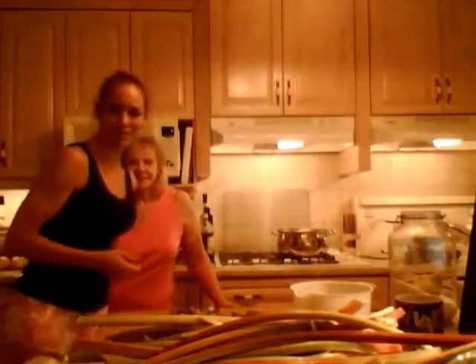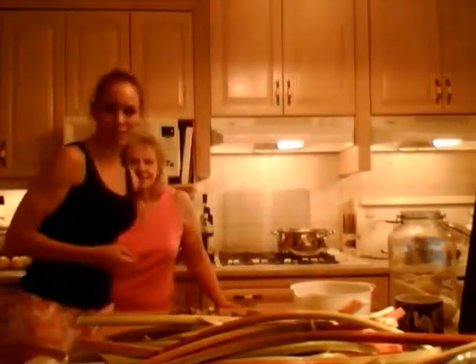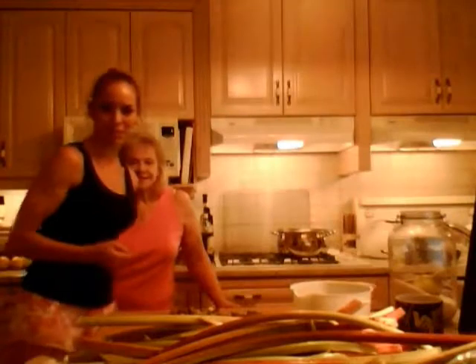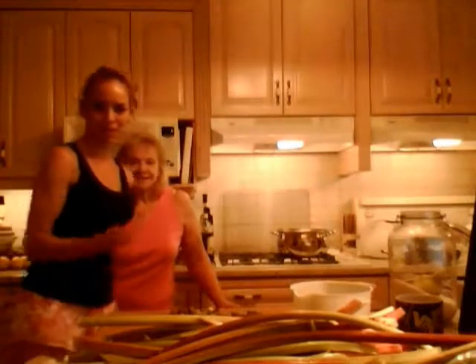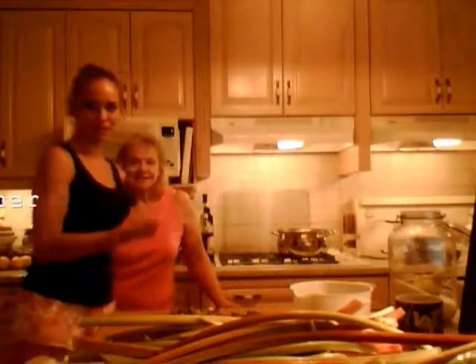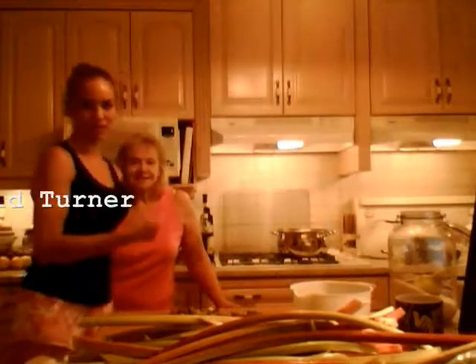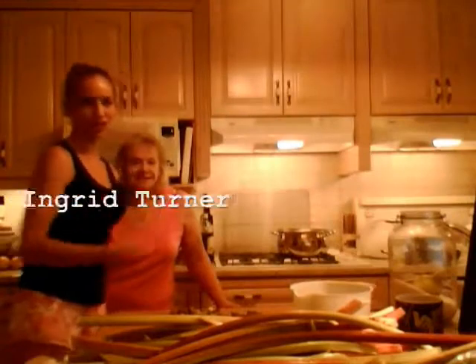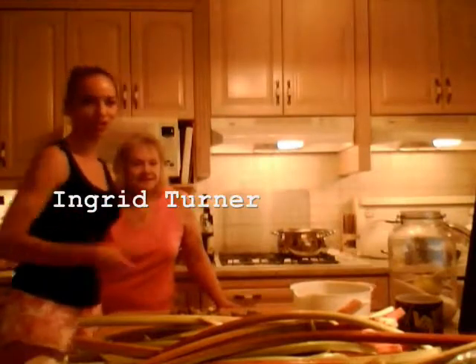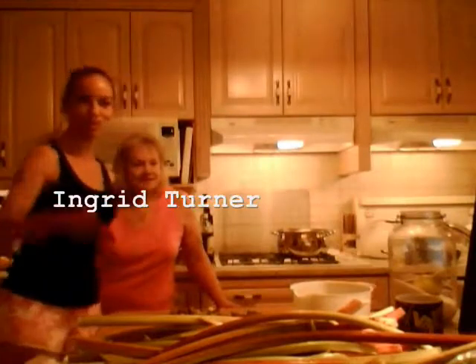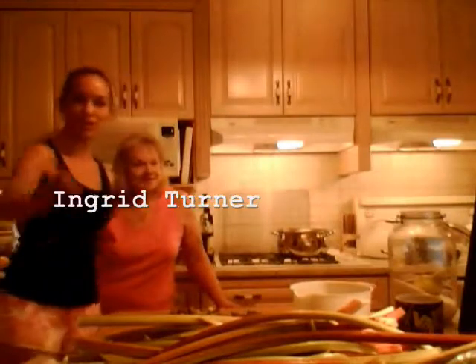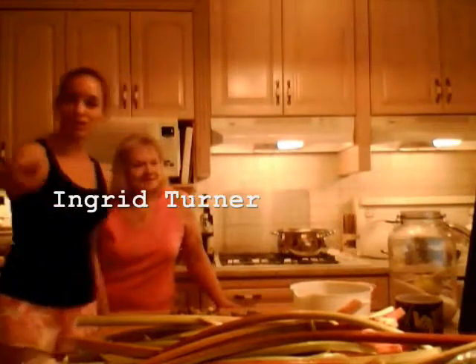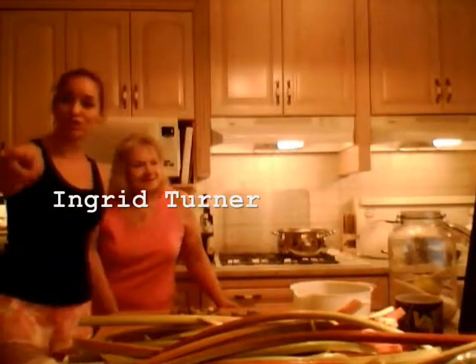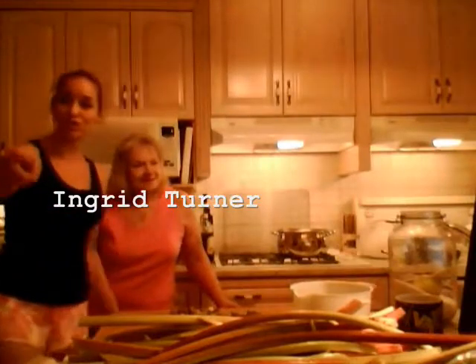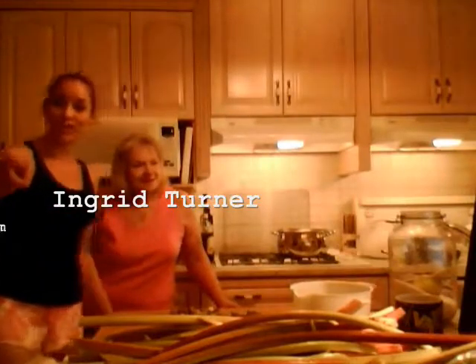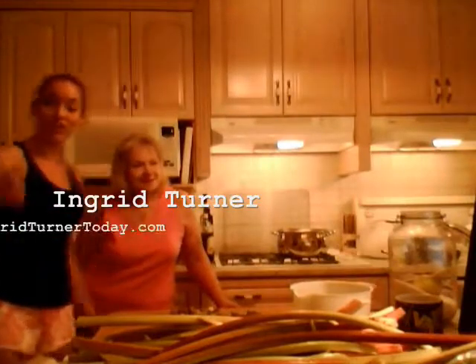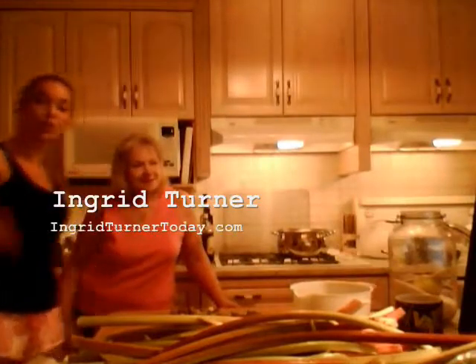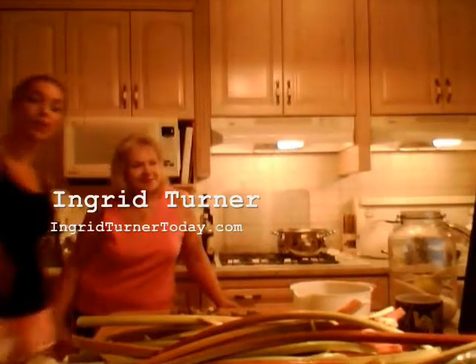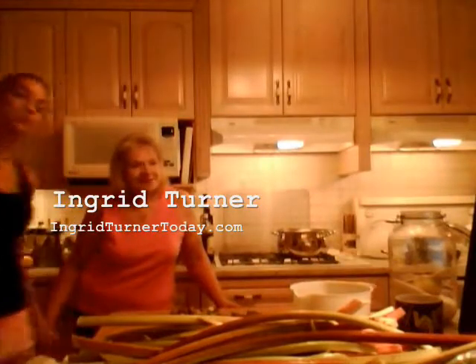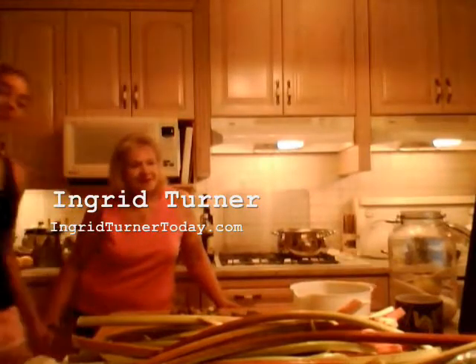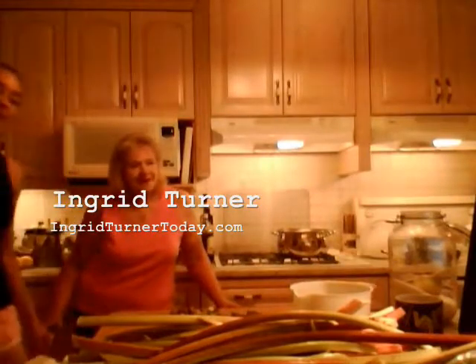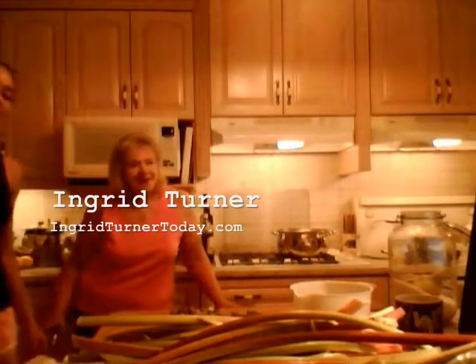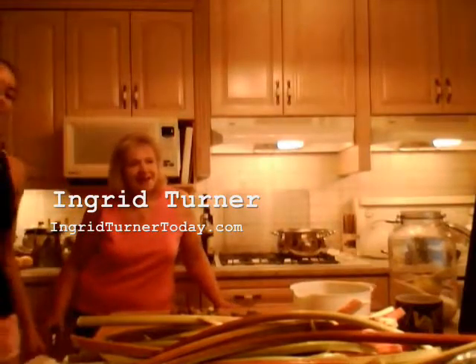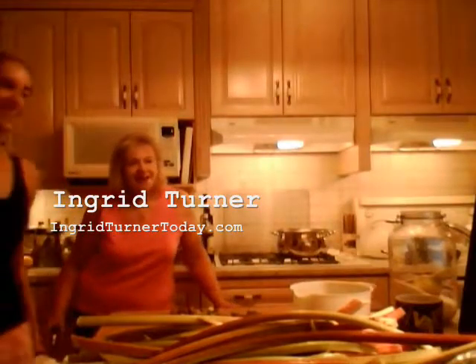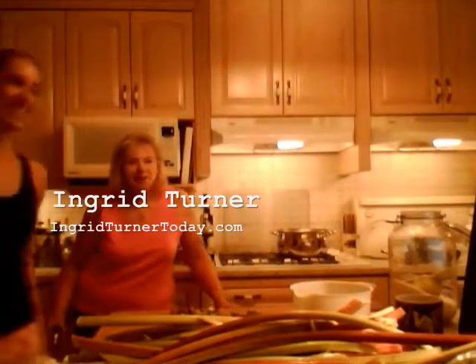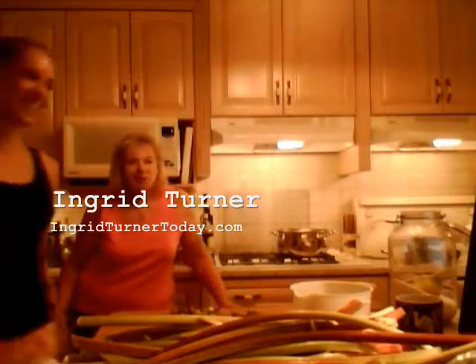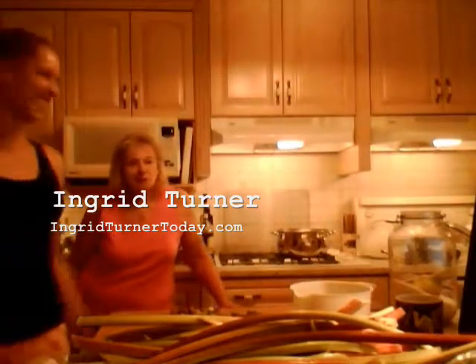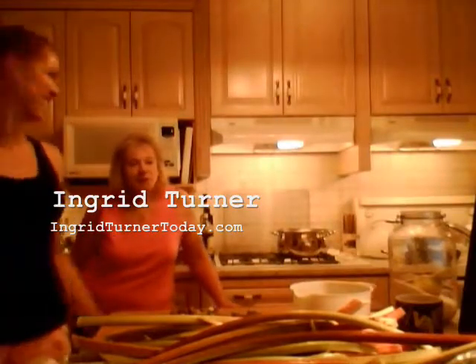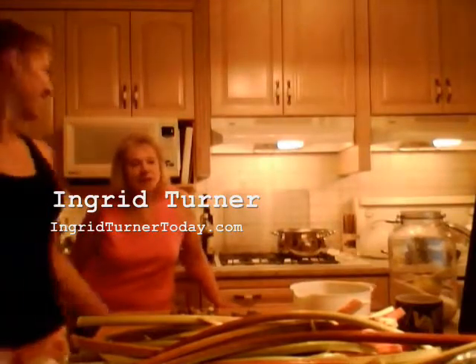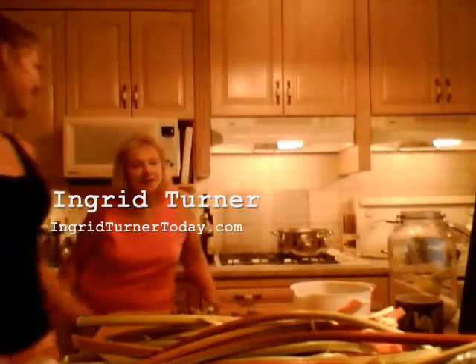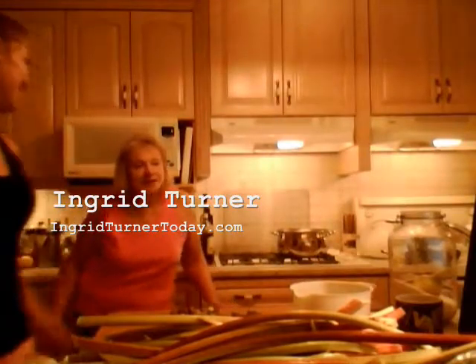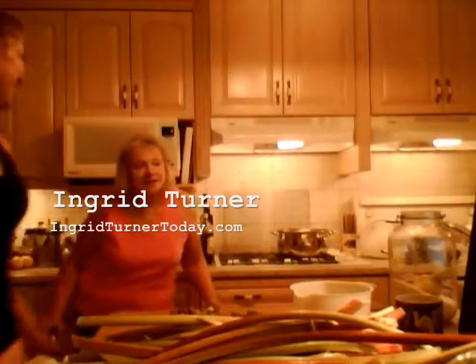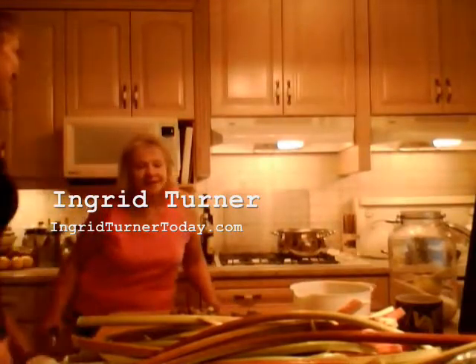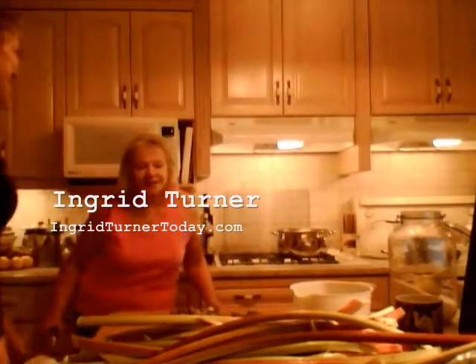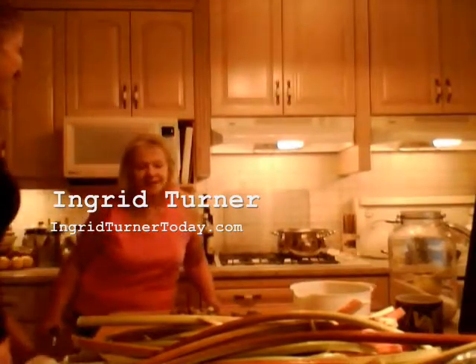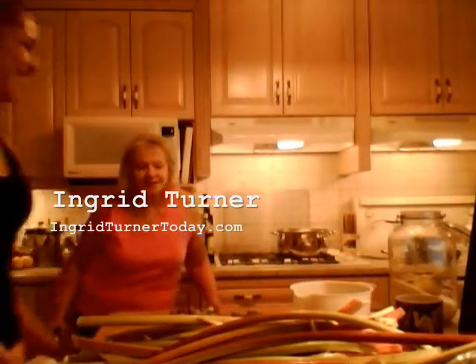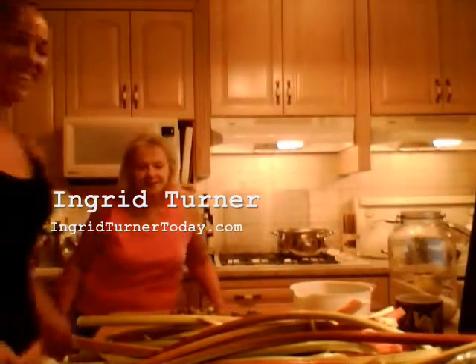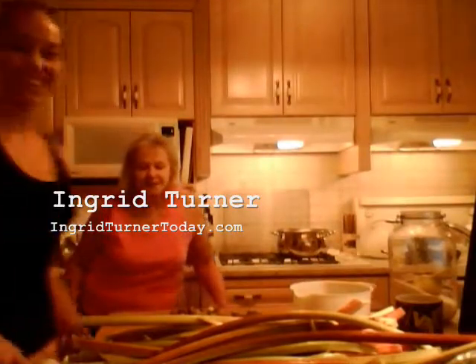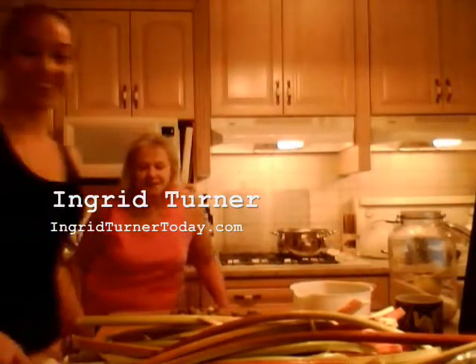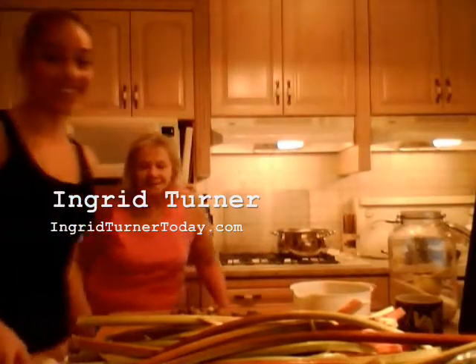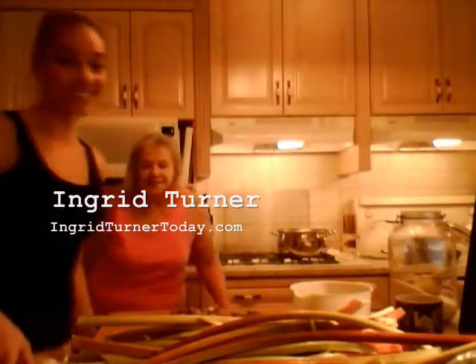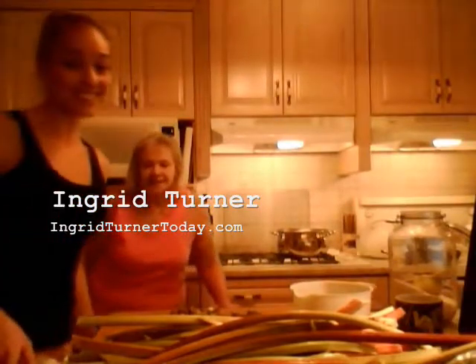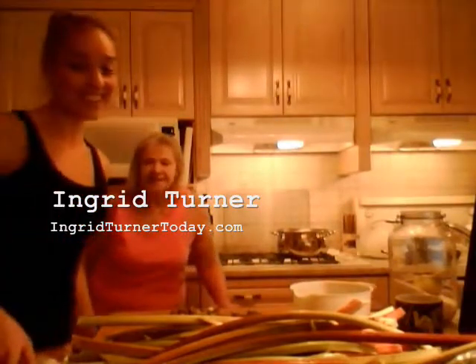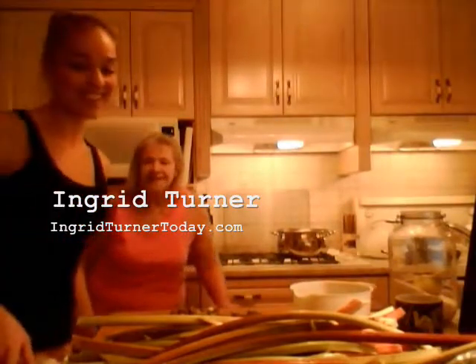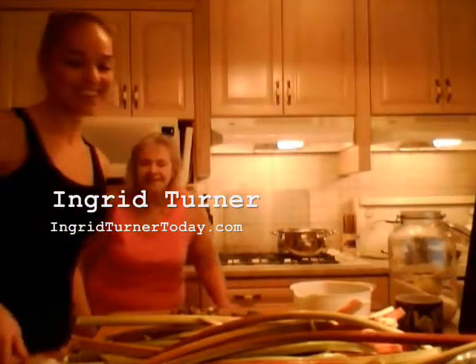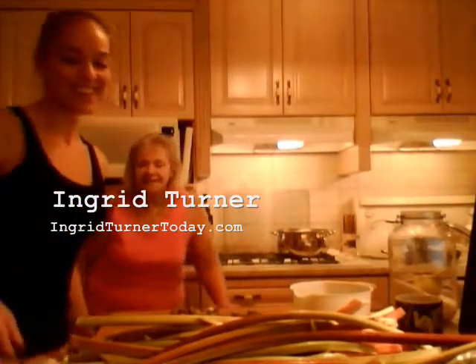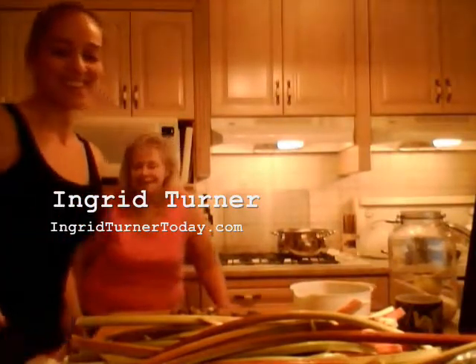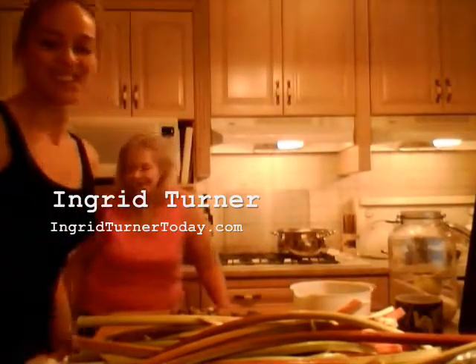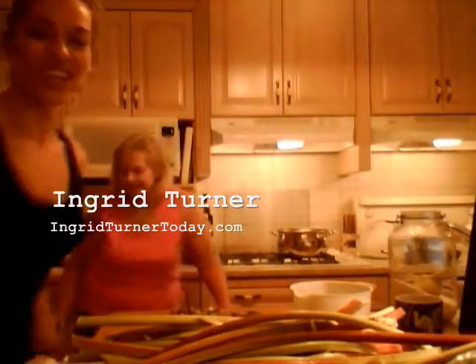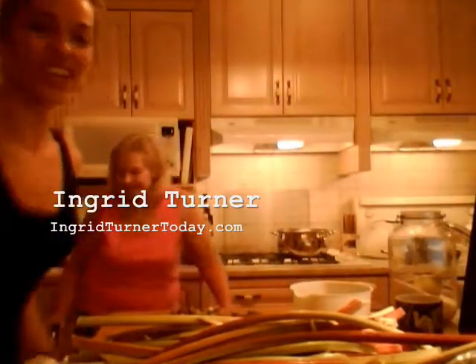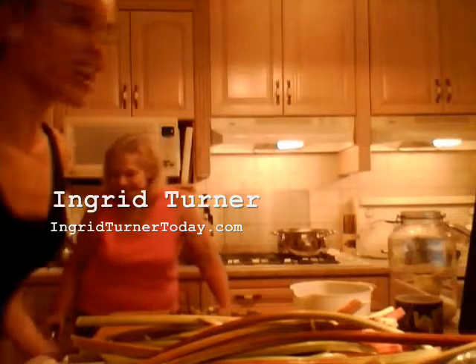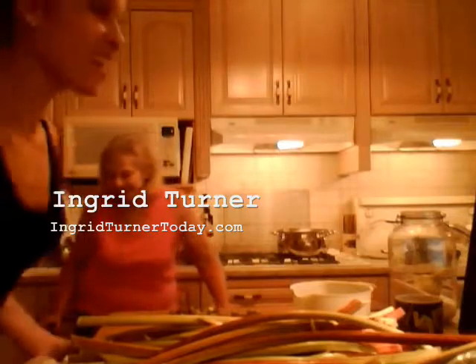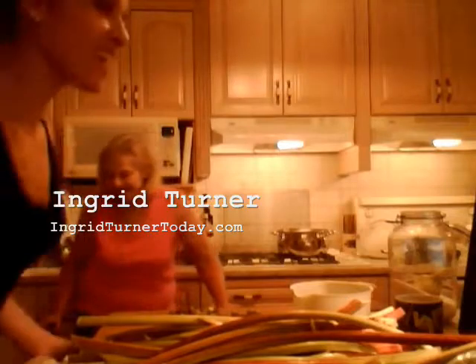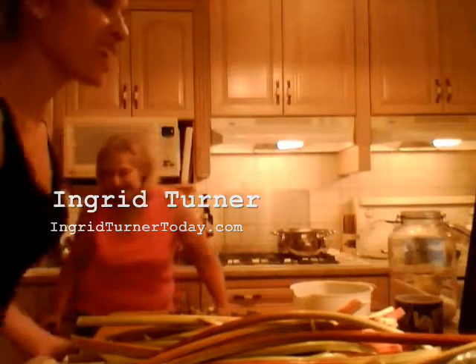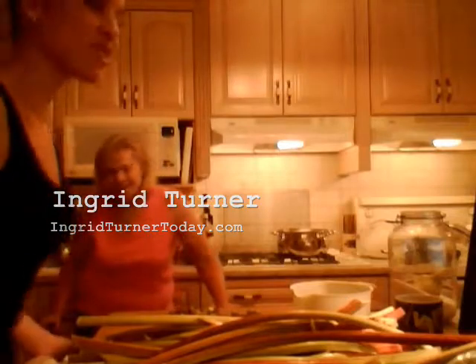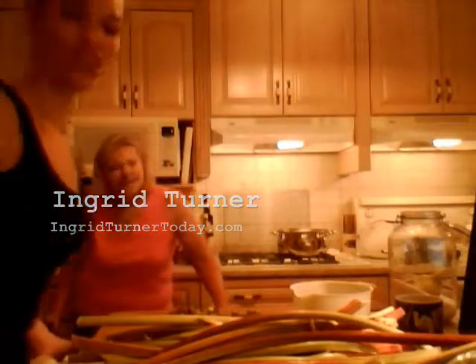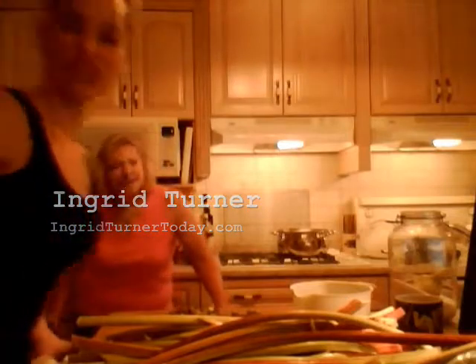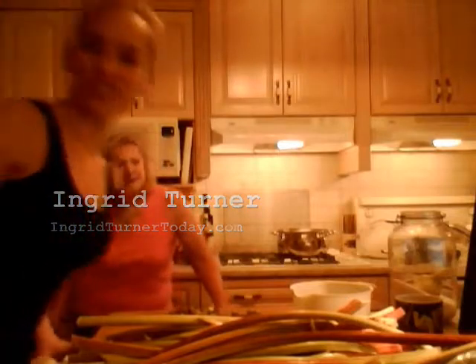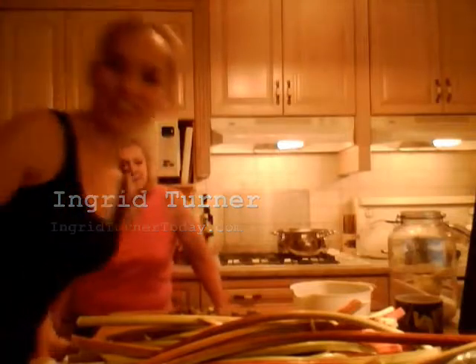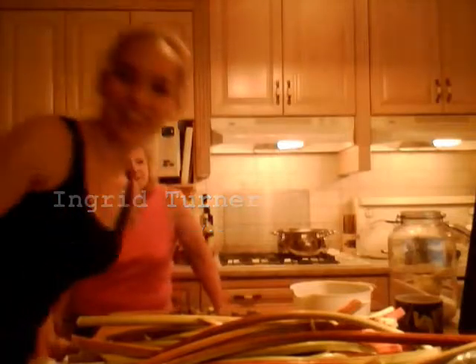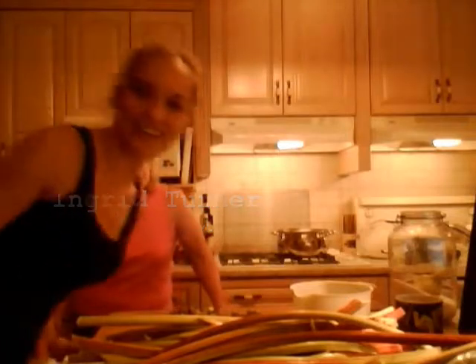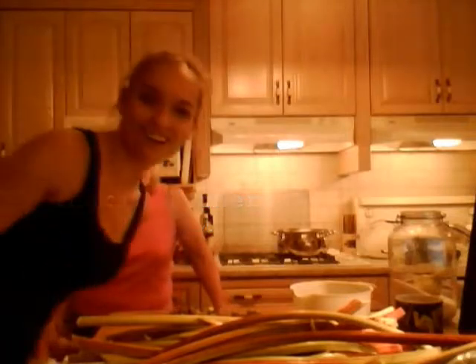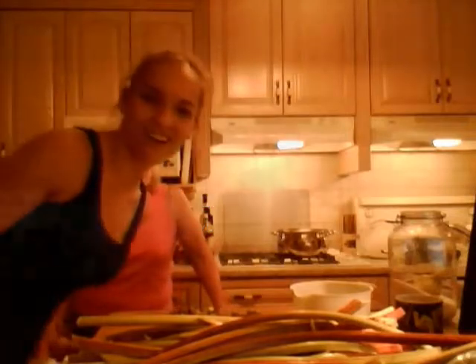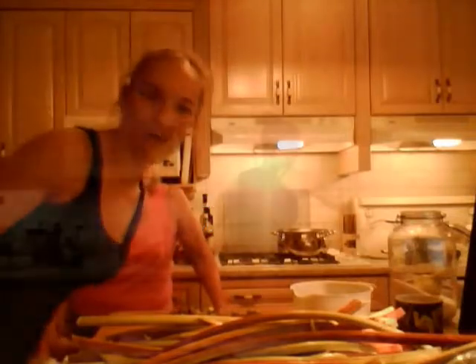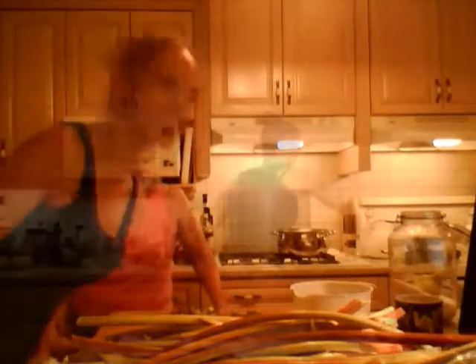By the way, this is my mom, Ingrid Turner — make sure you check out her website. She's been working in the garden all day. Check her out at ingridturnertoday.com.